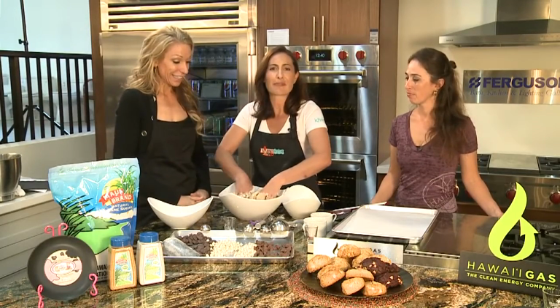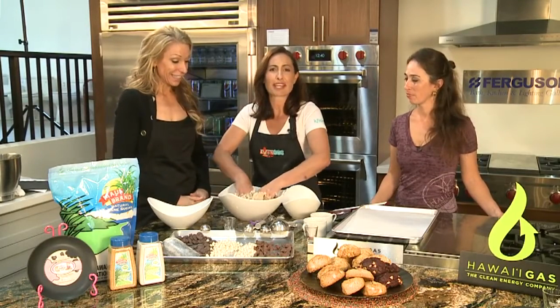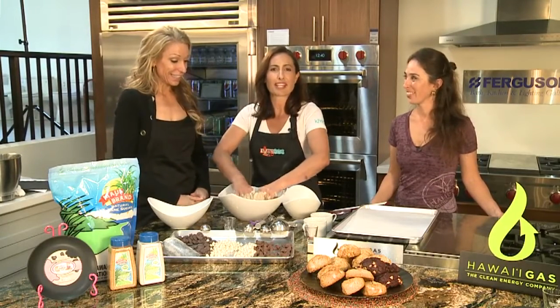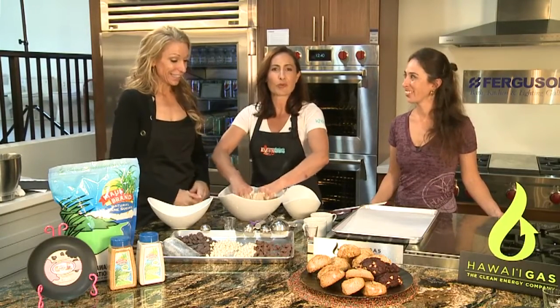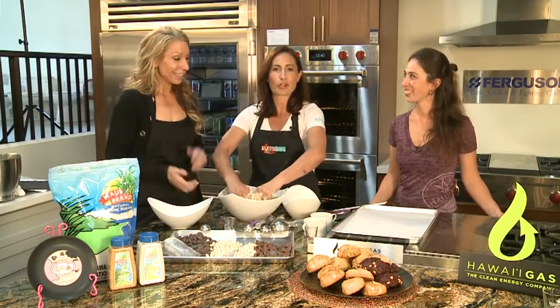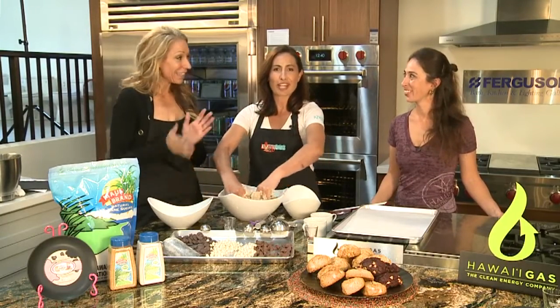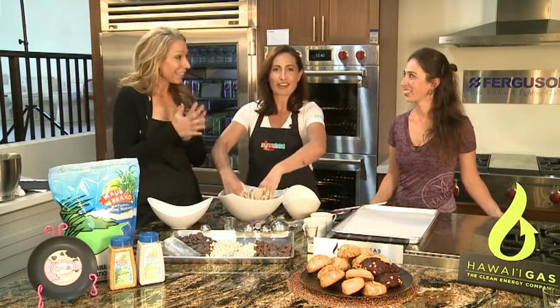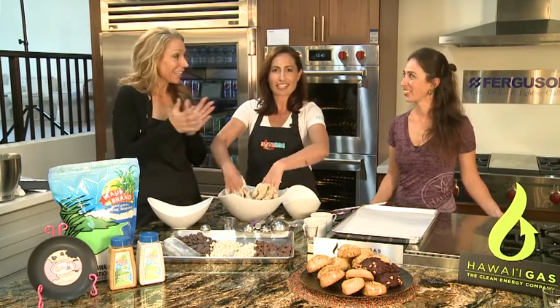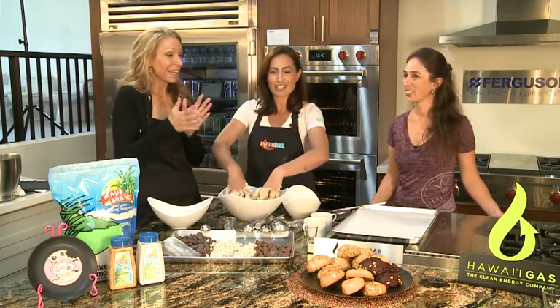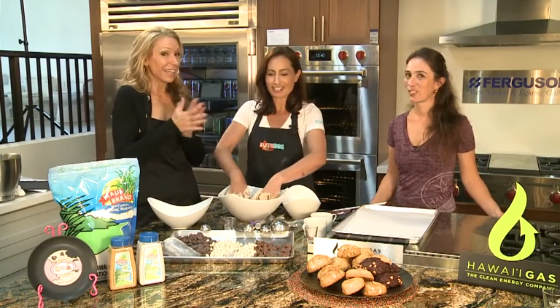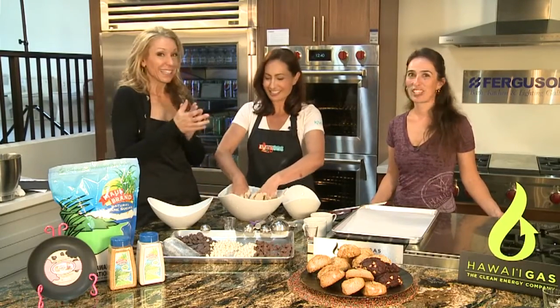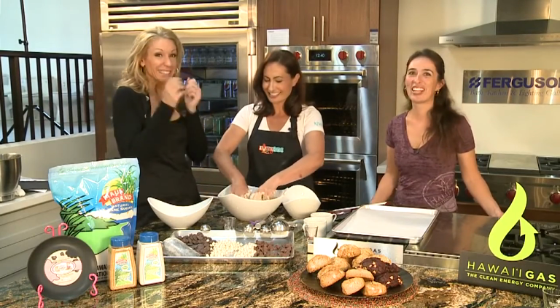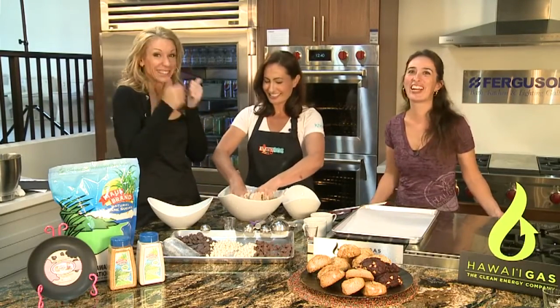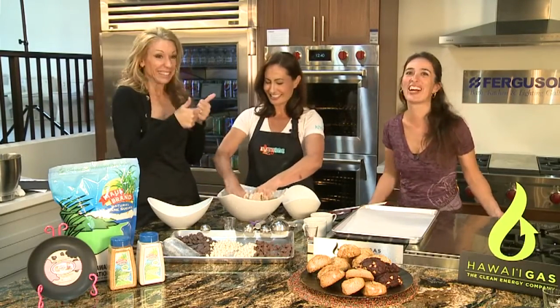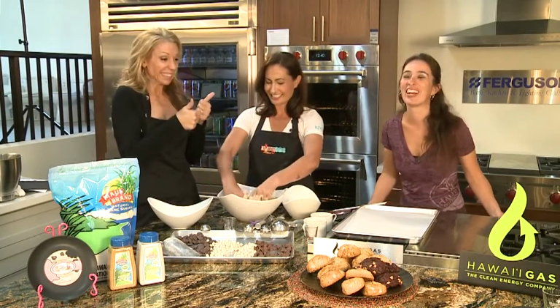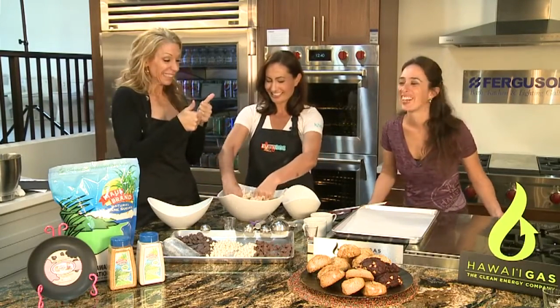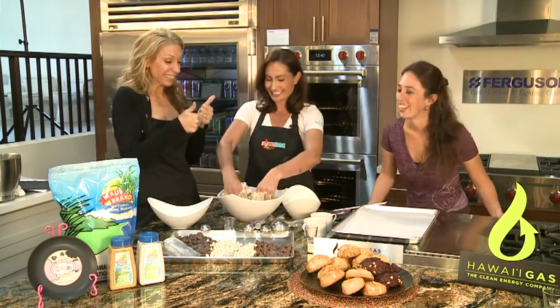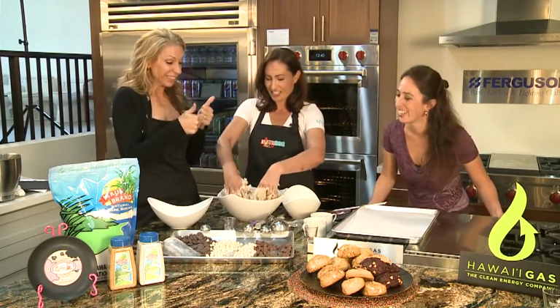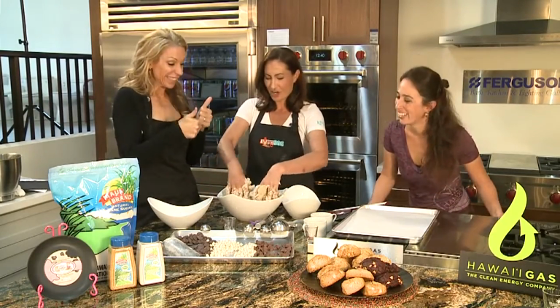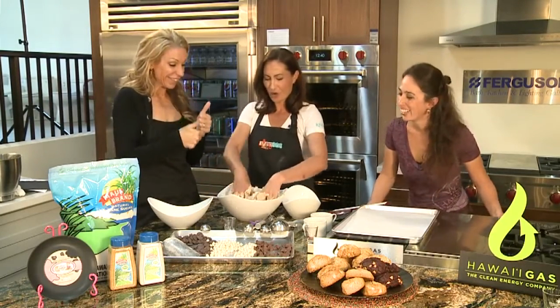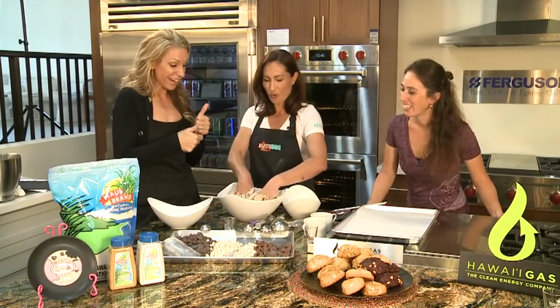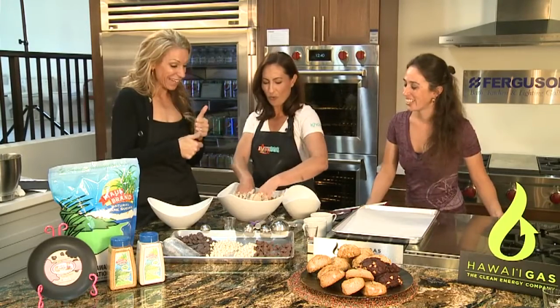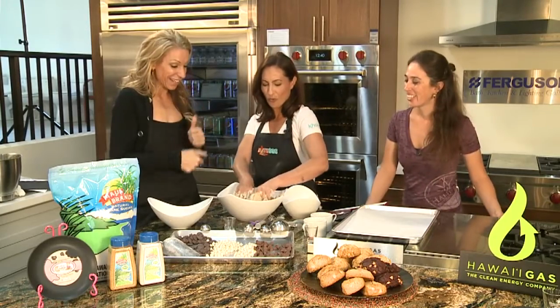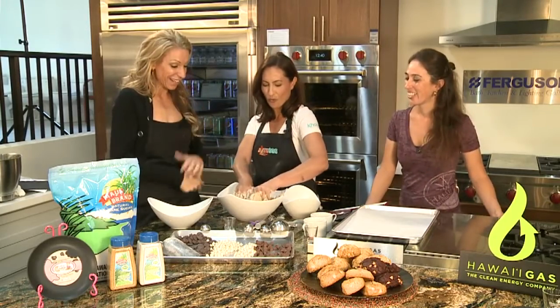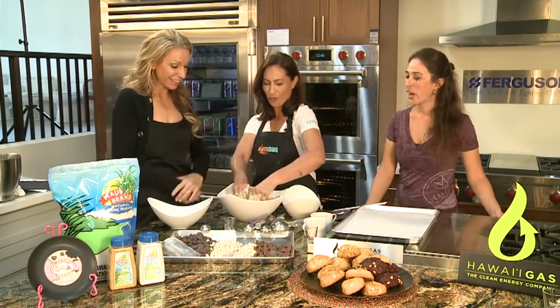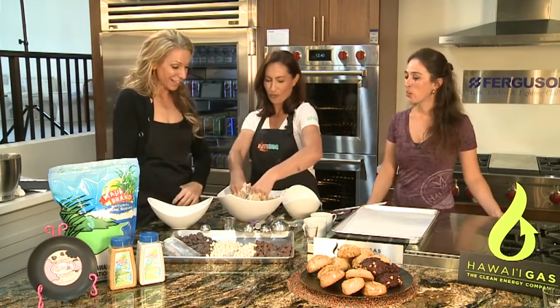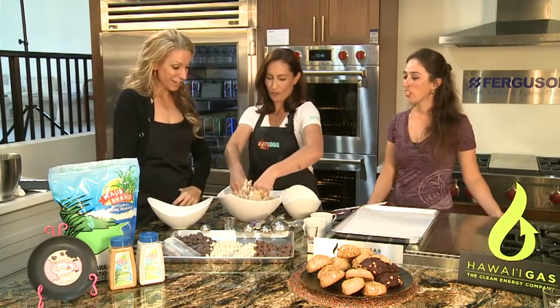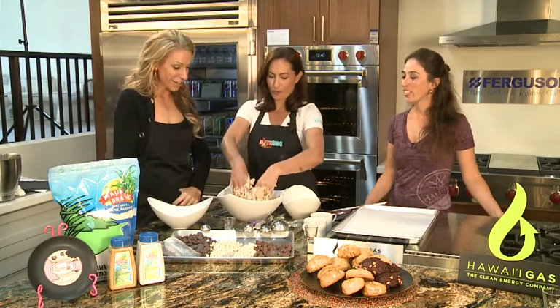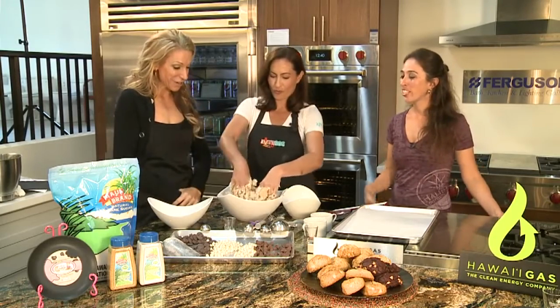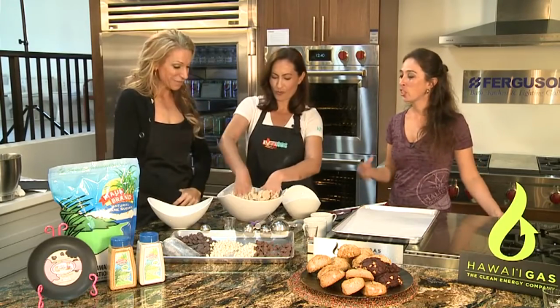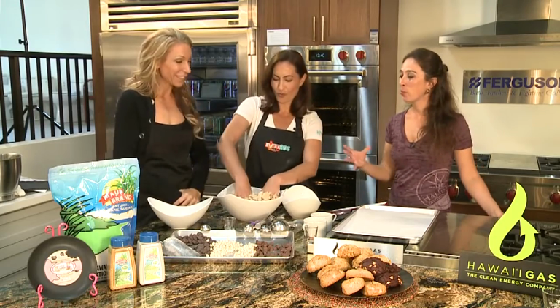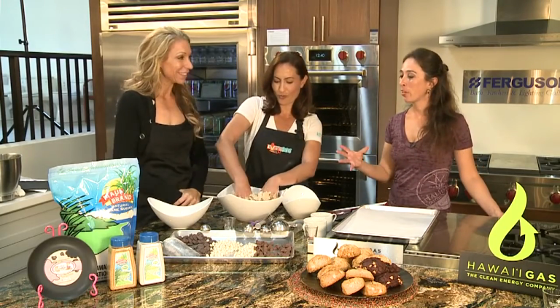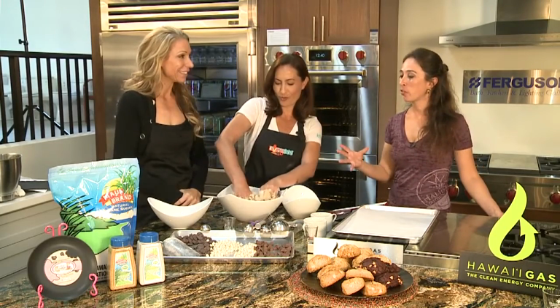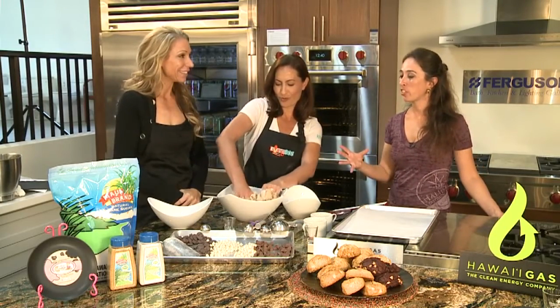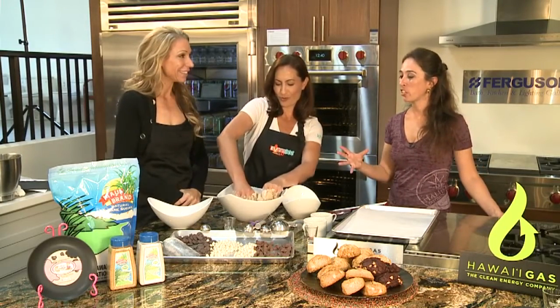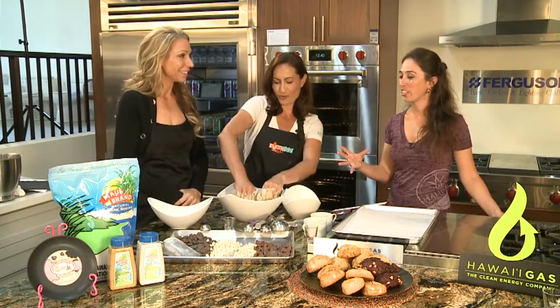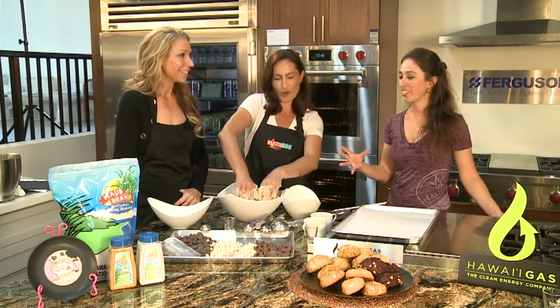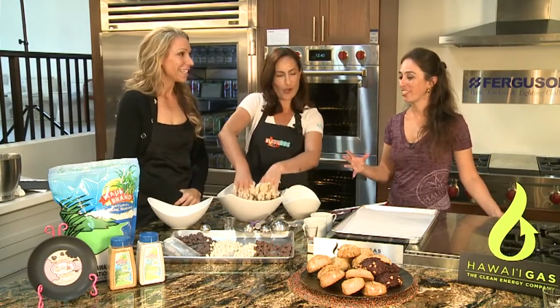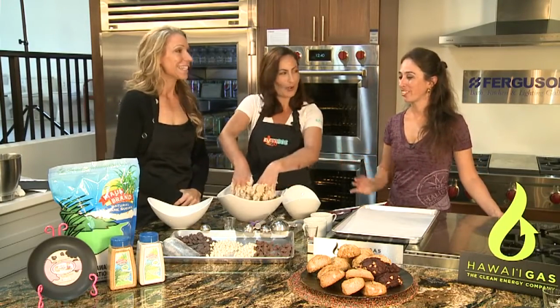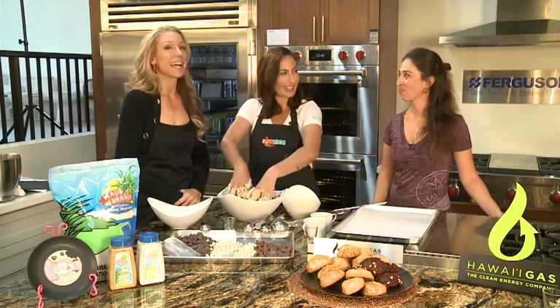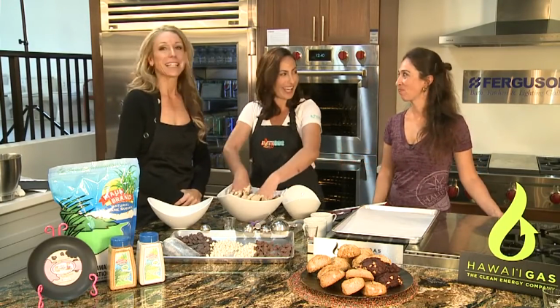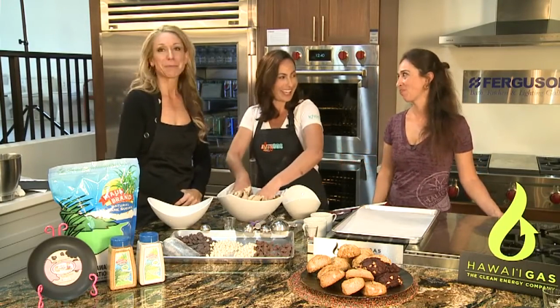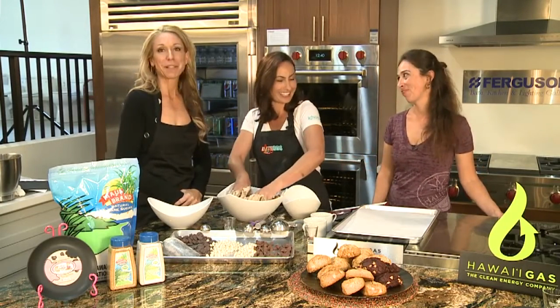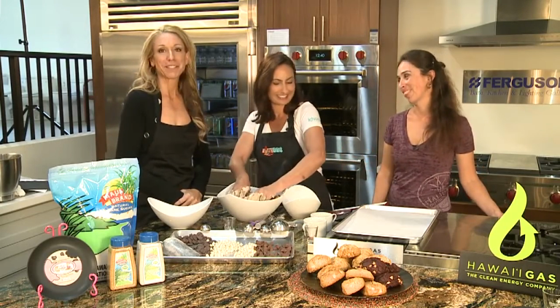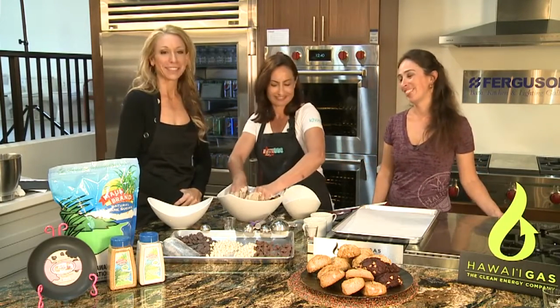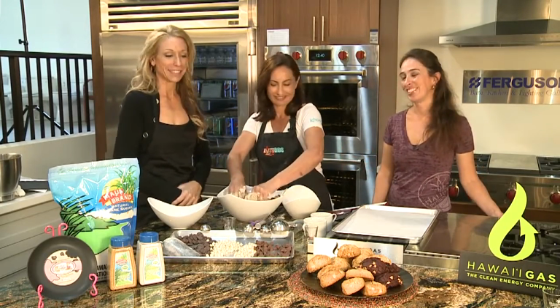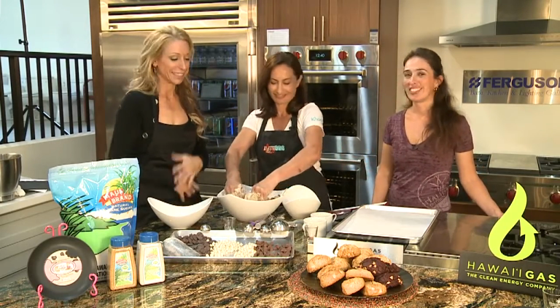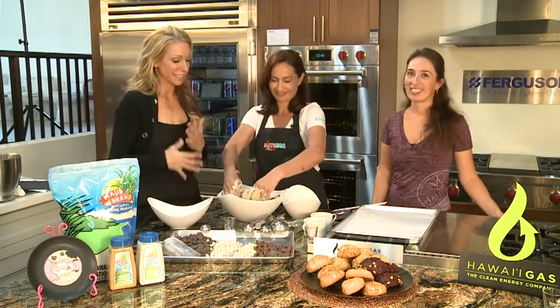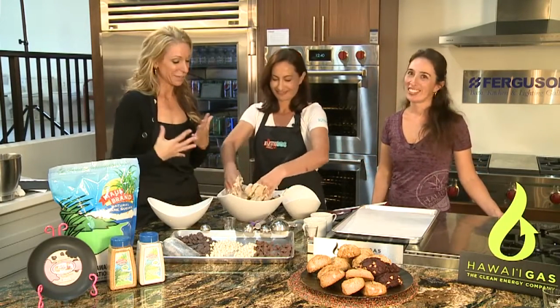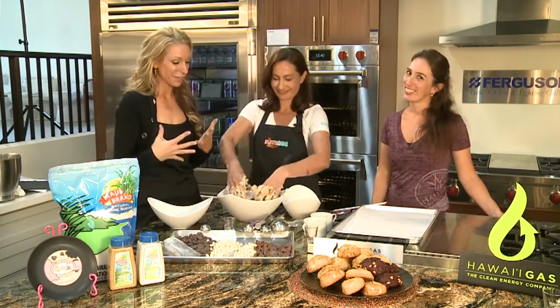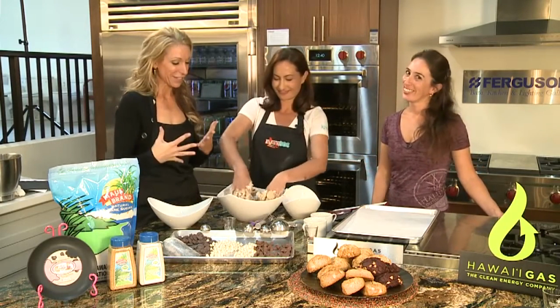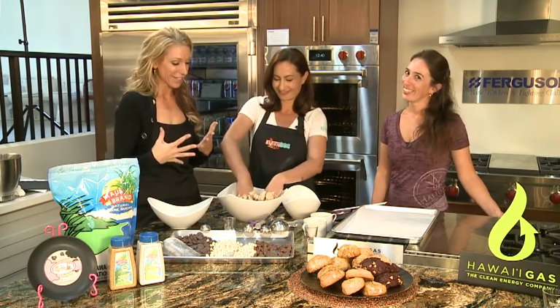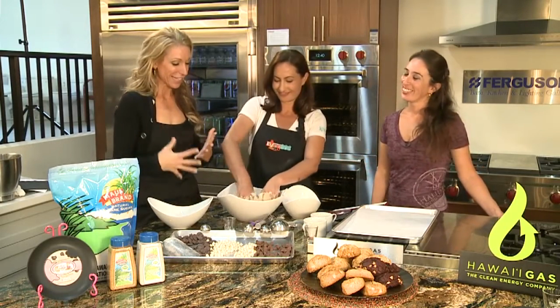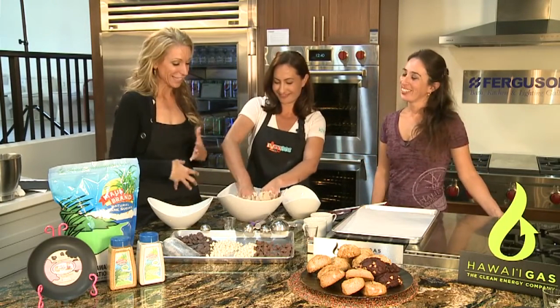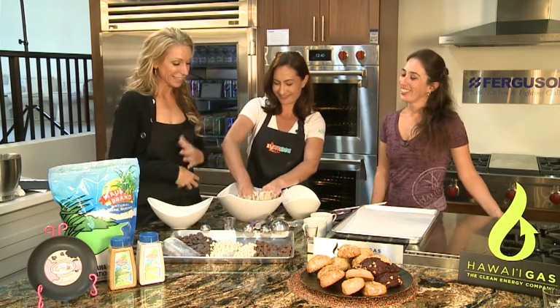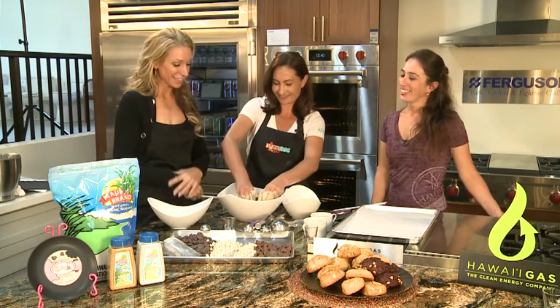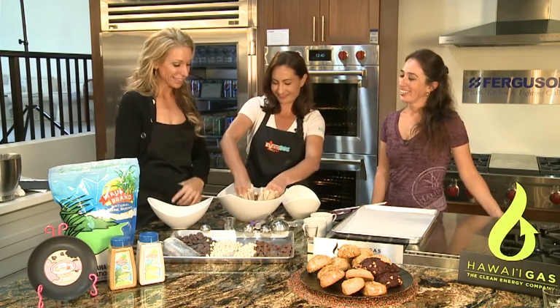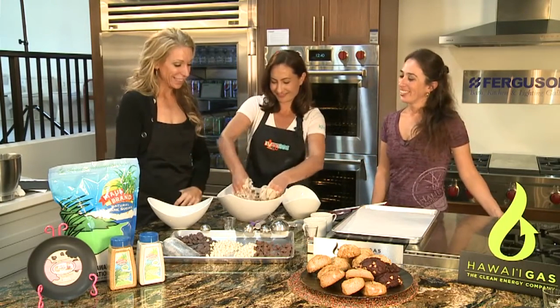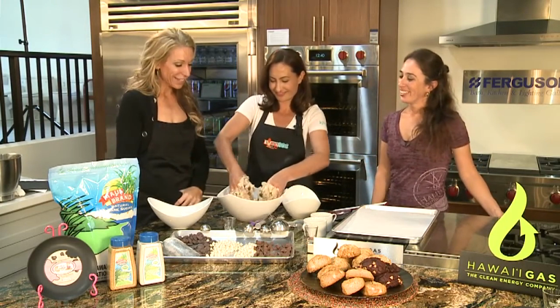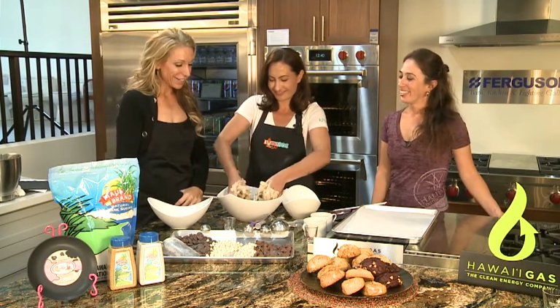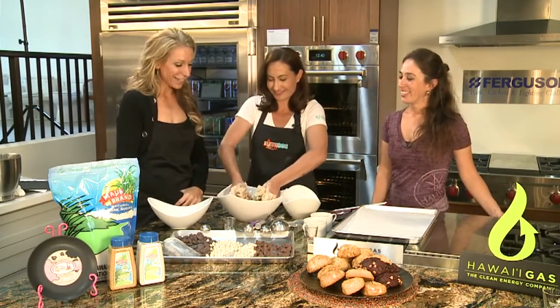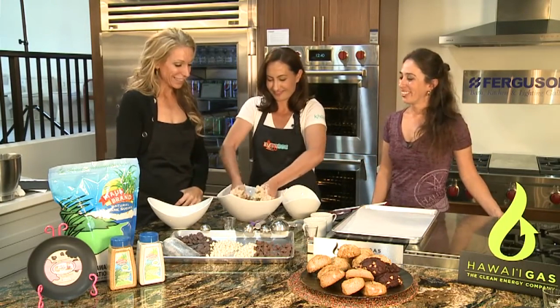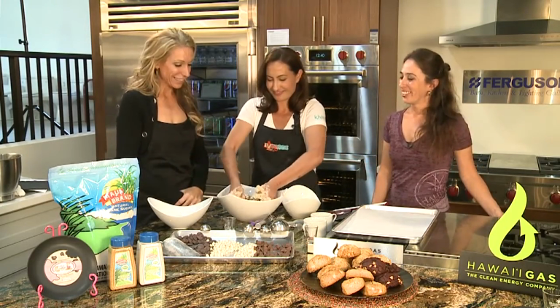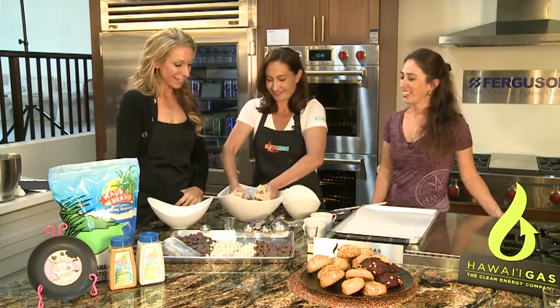I'm getting a workout here! She's doing great. Now we just need smell-o-vision — smell those cookies. Great job.